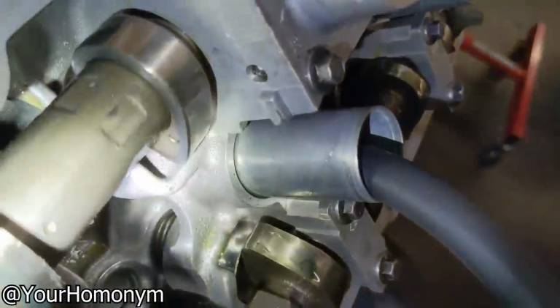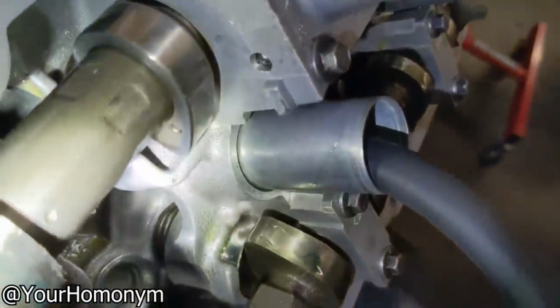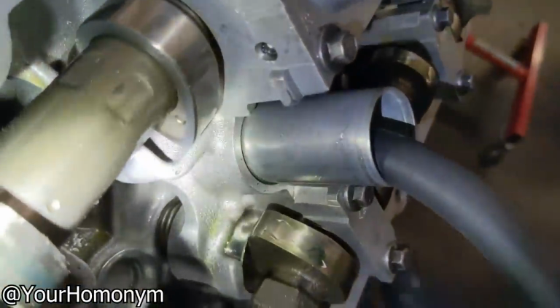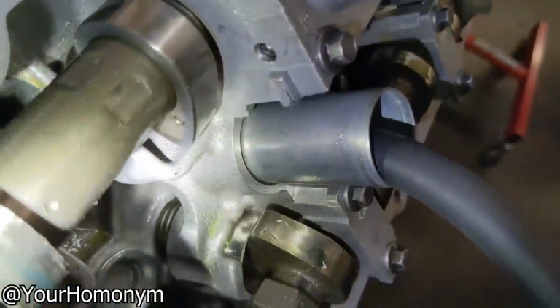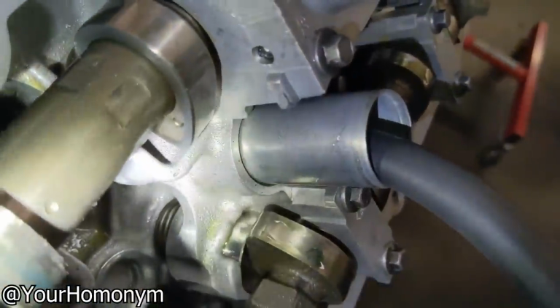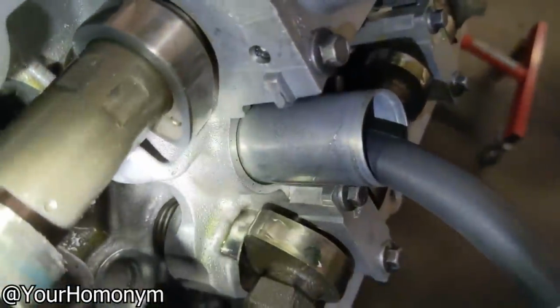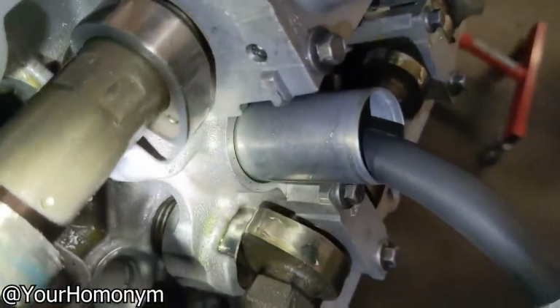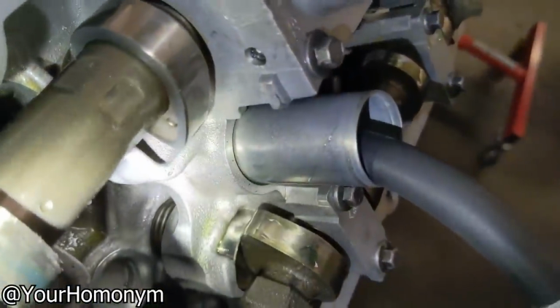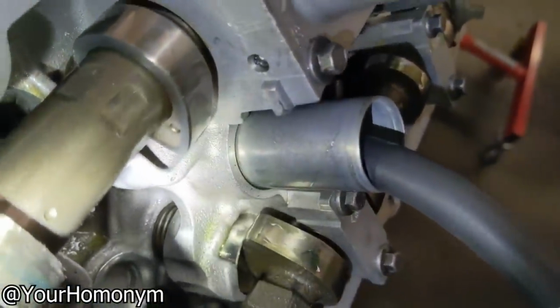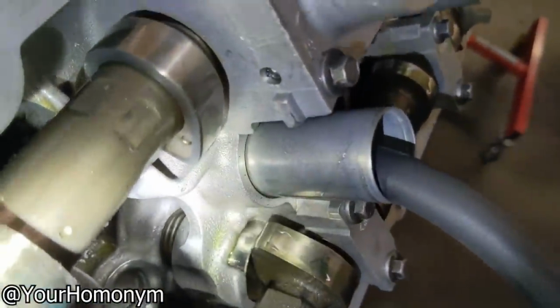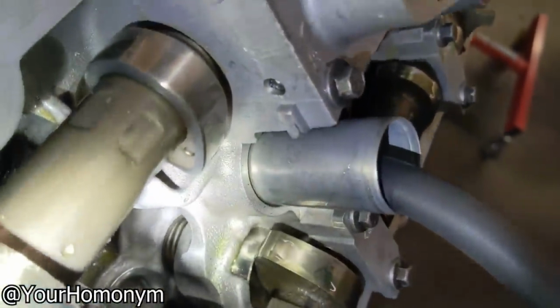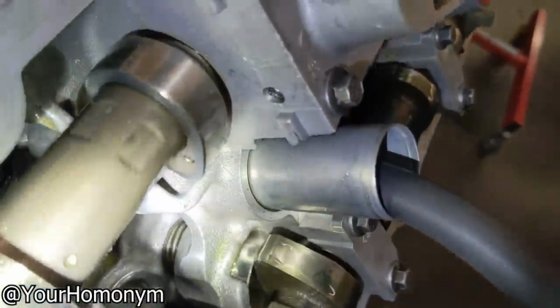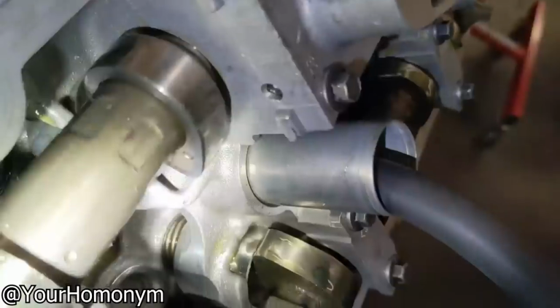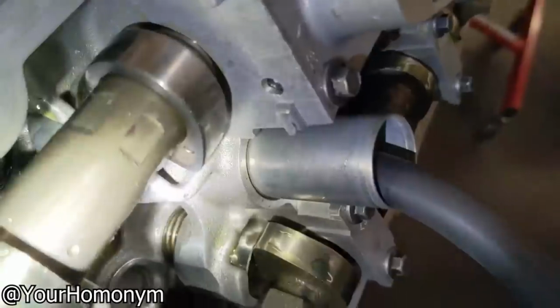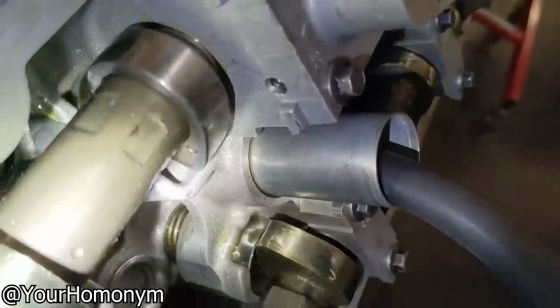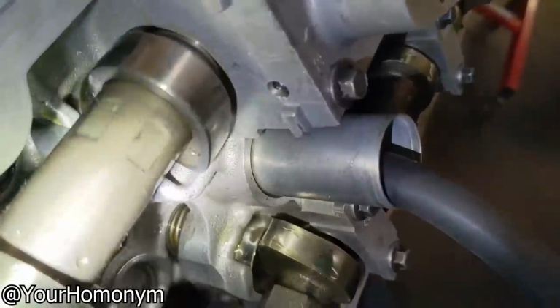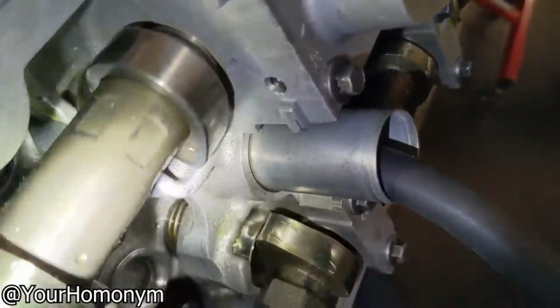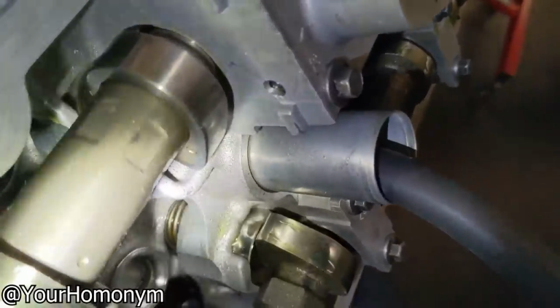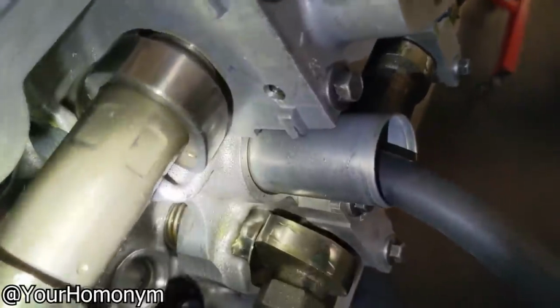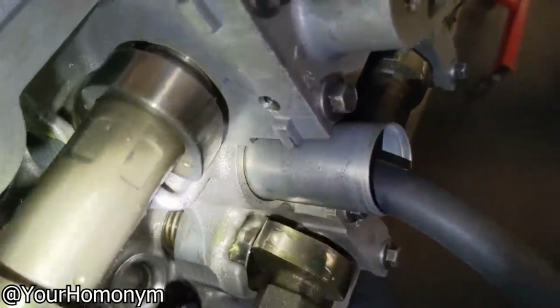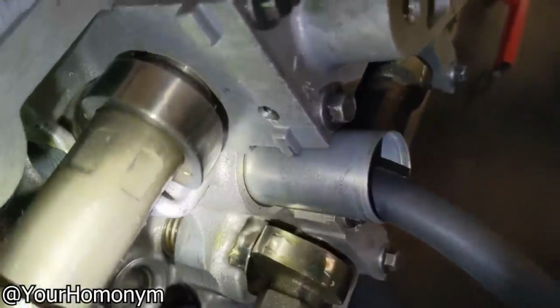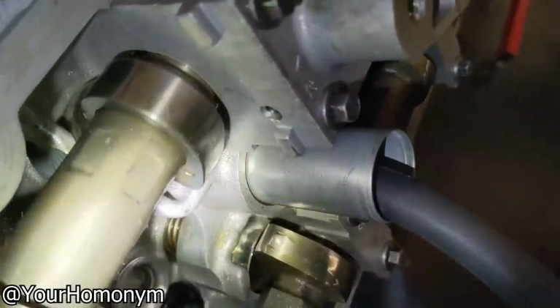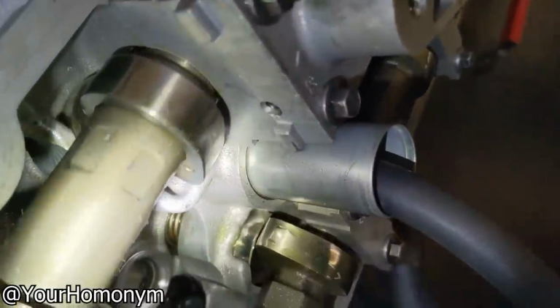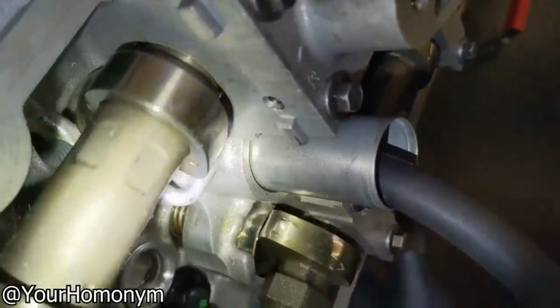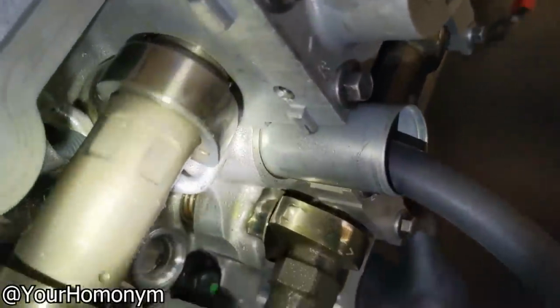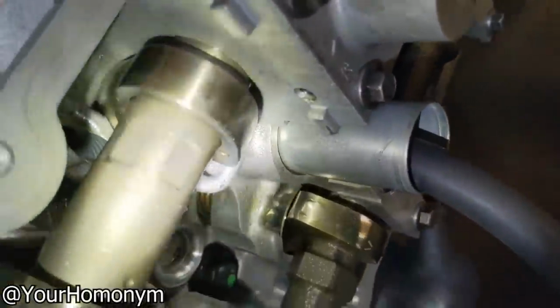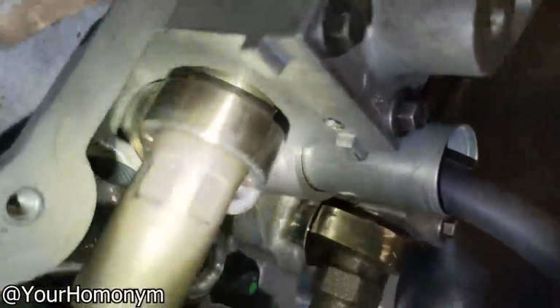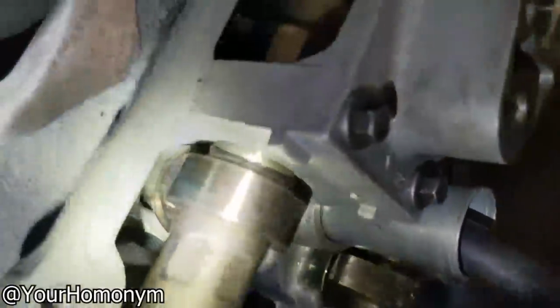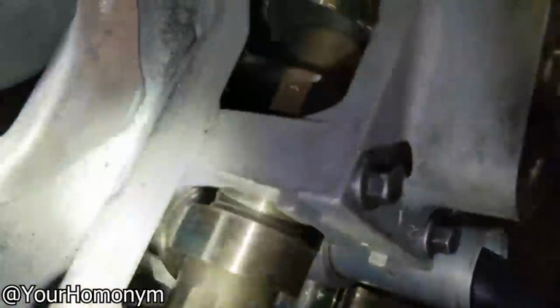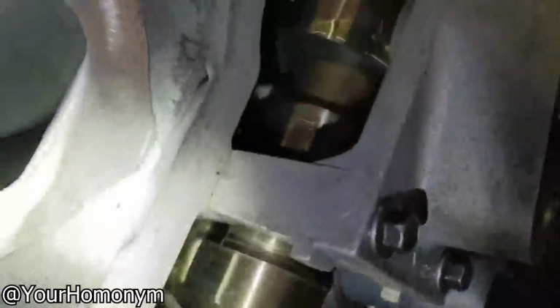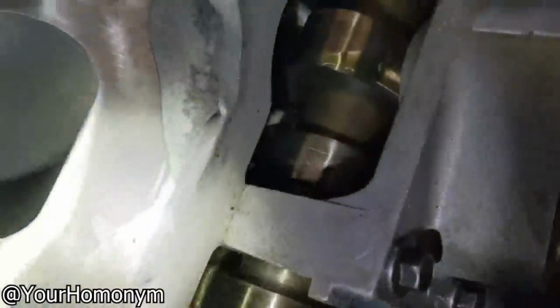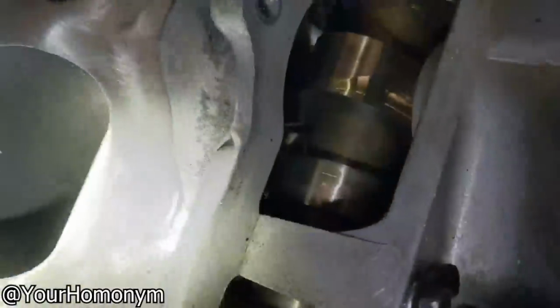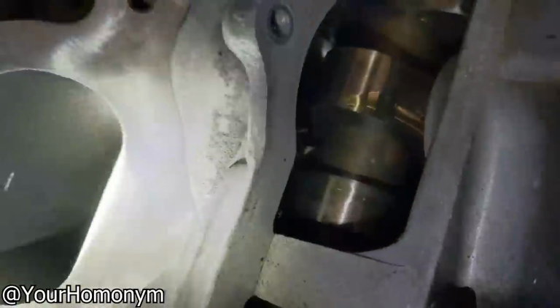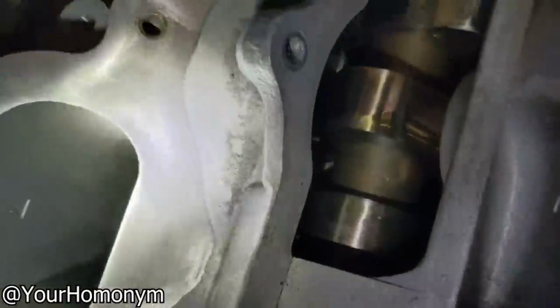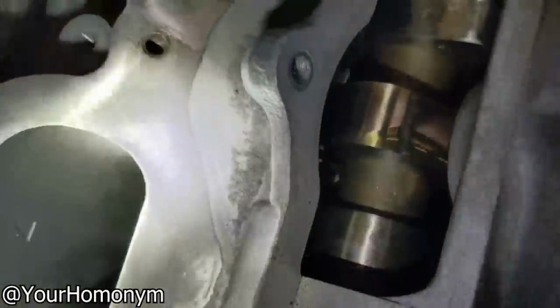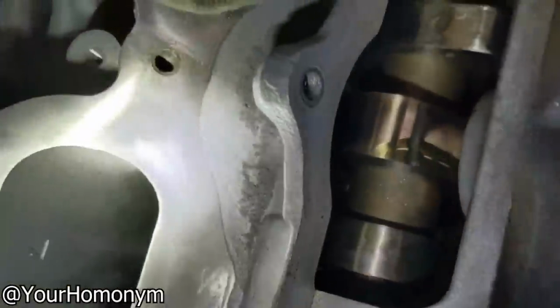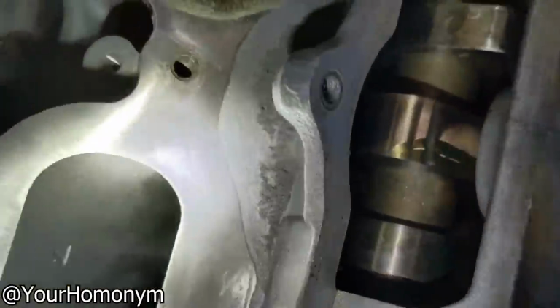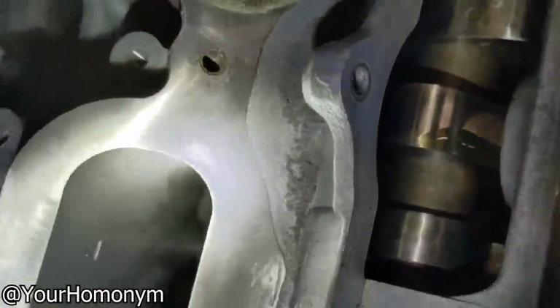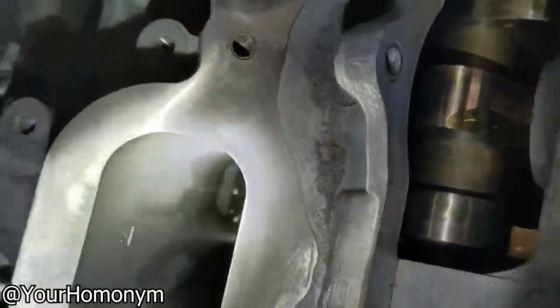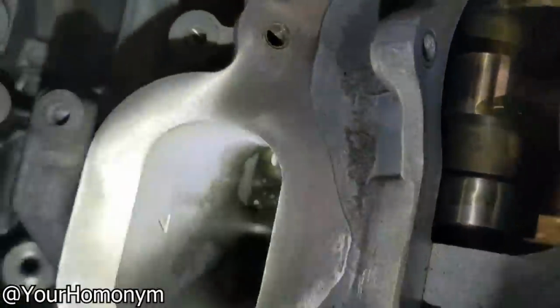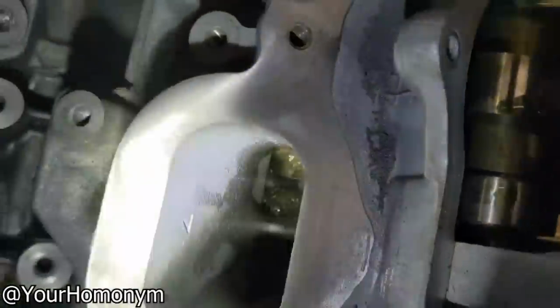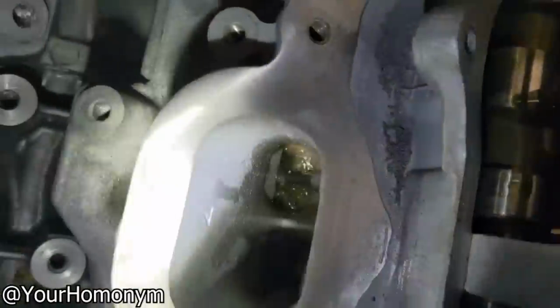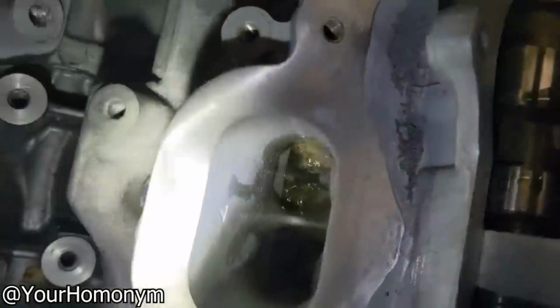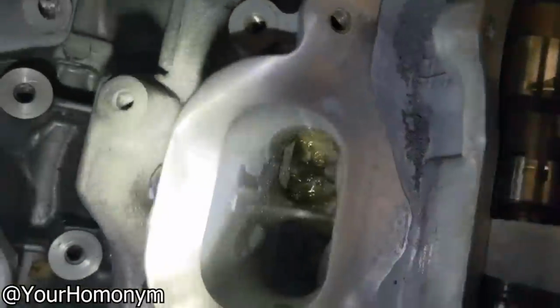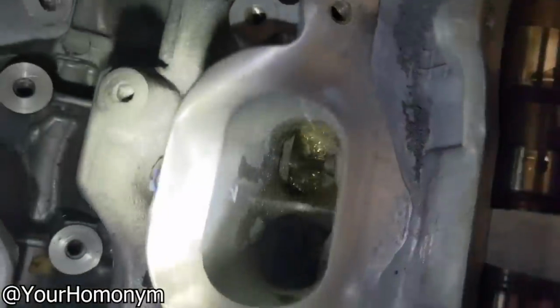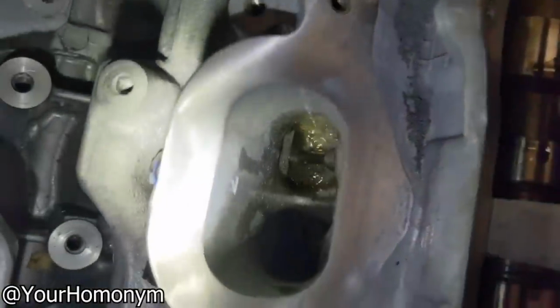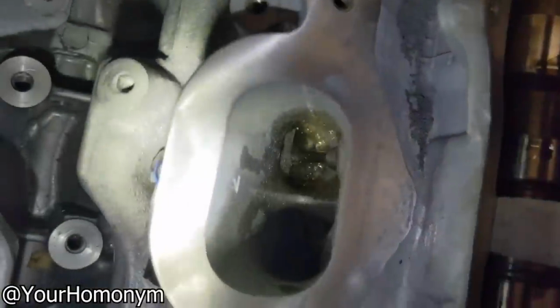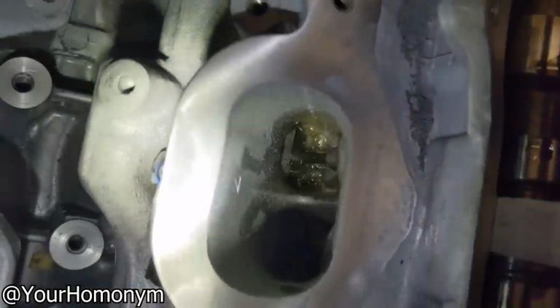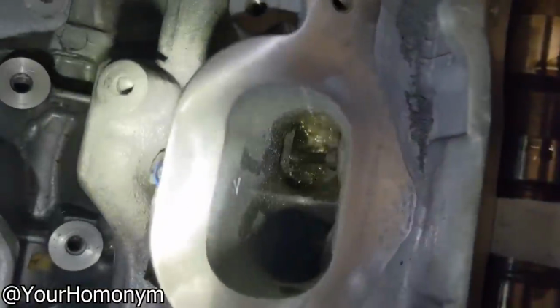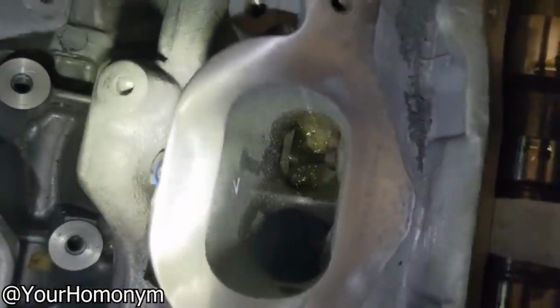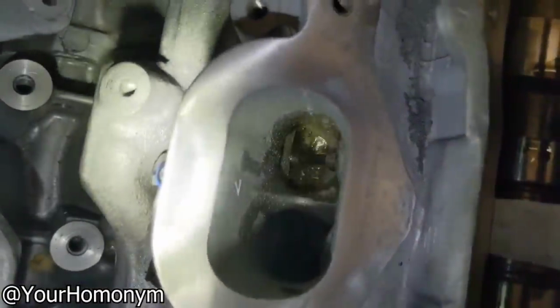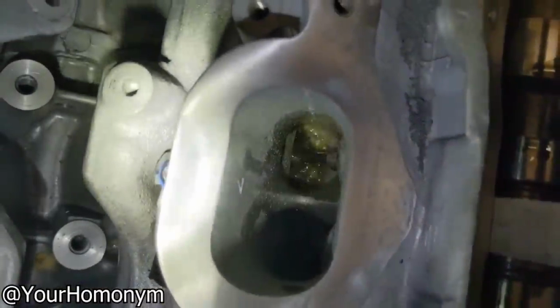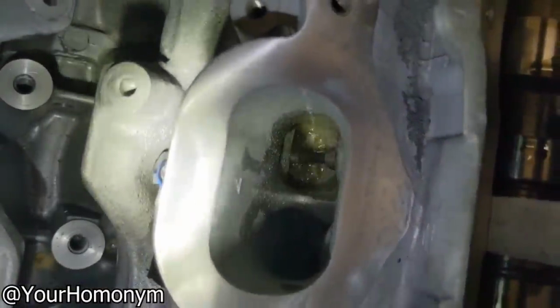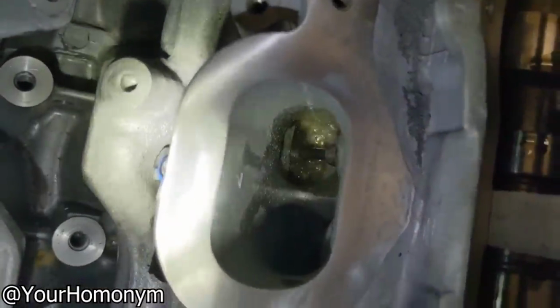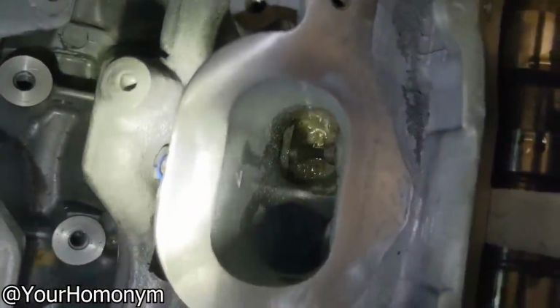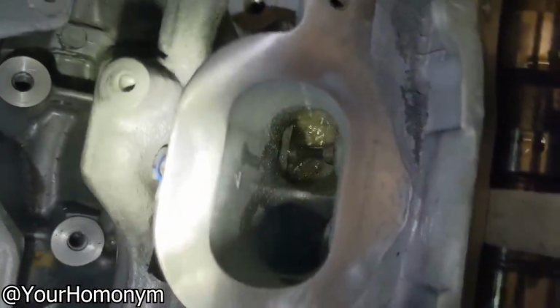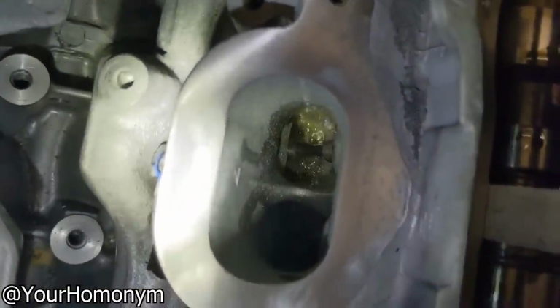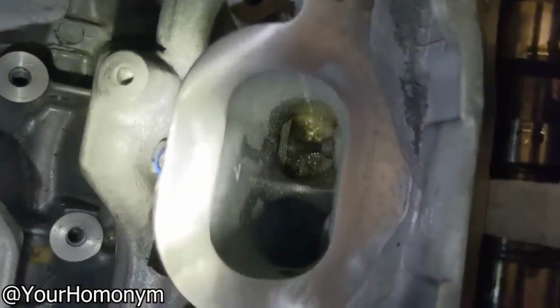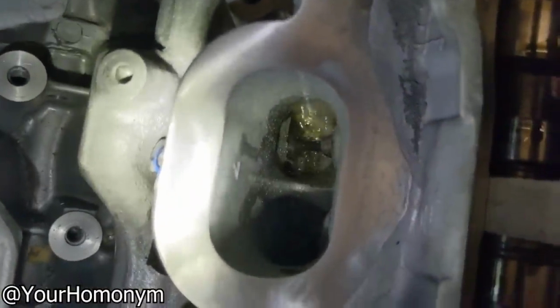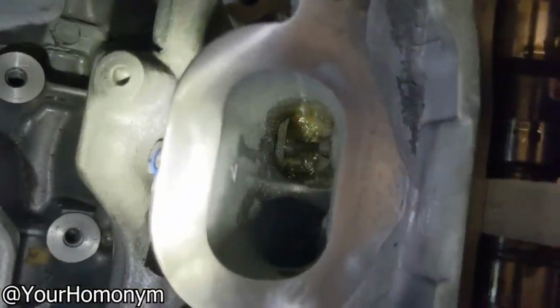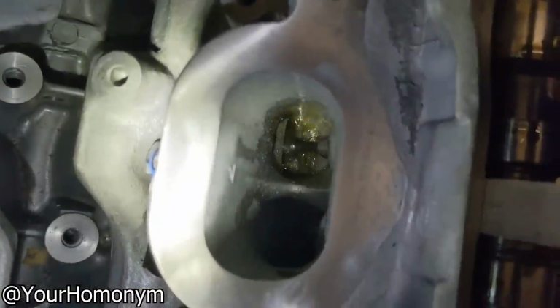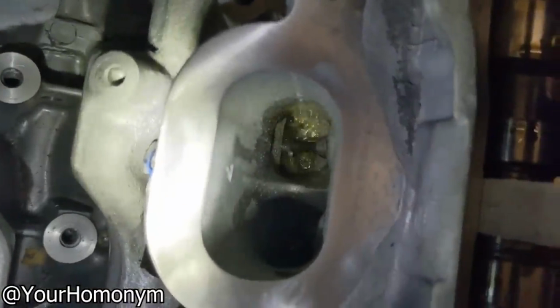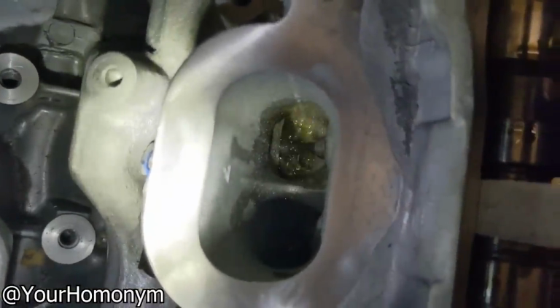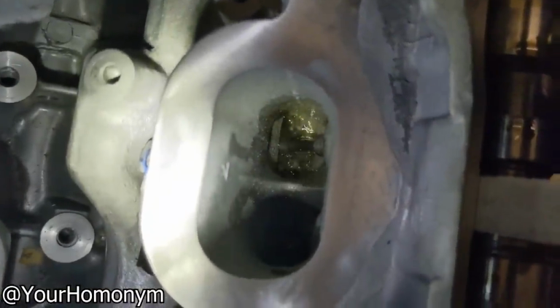Top dead center. Should not have any blow by.